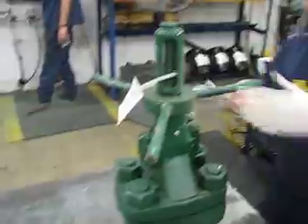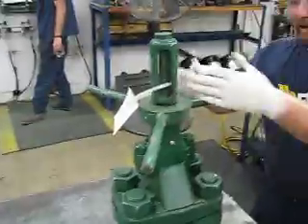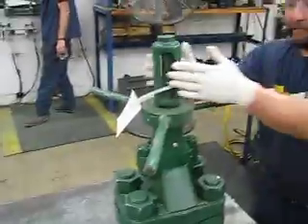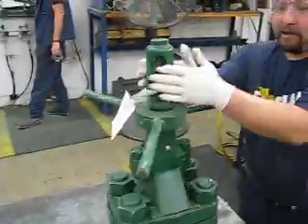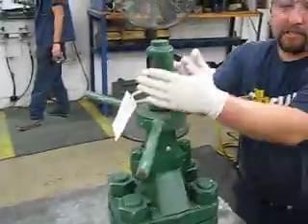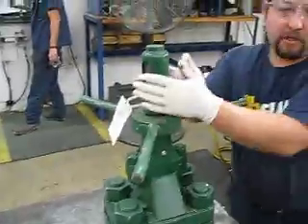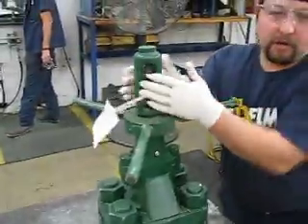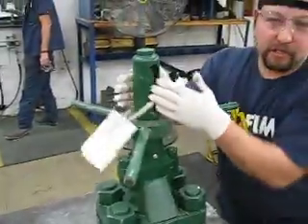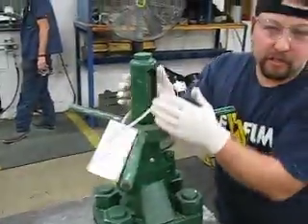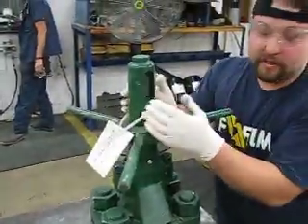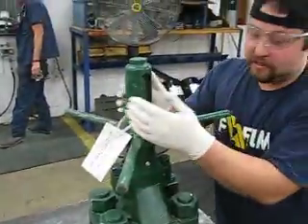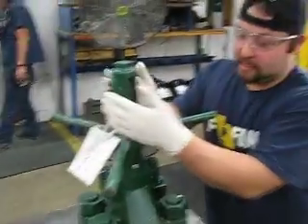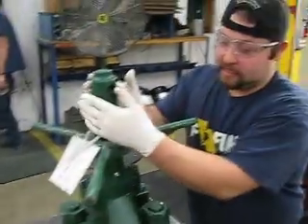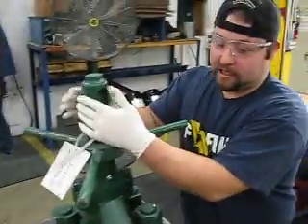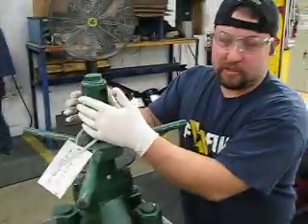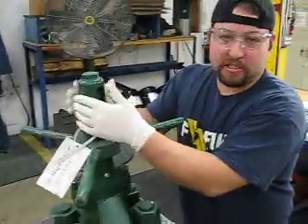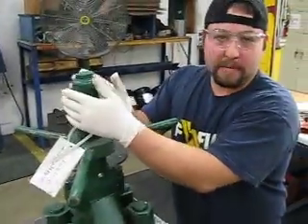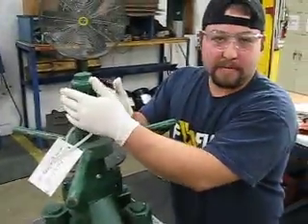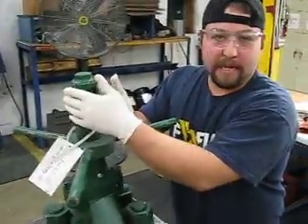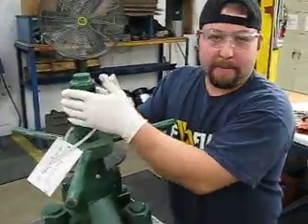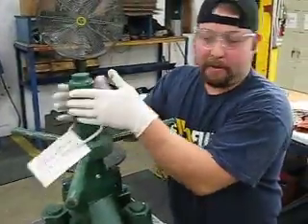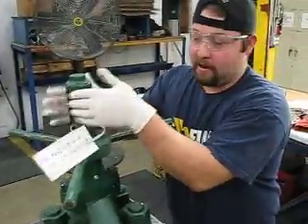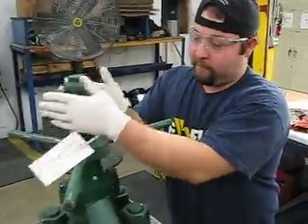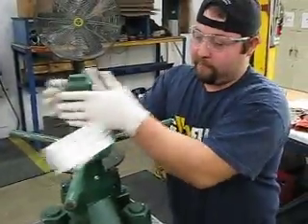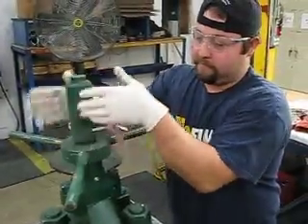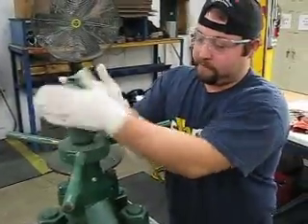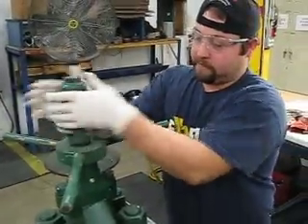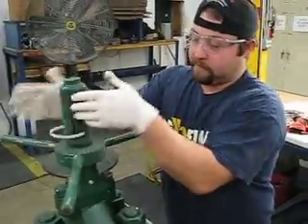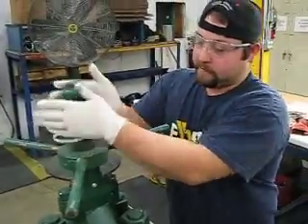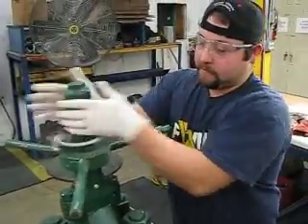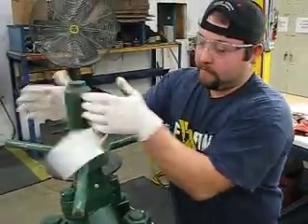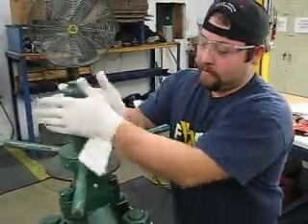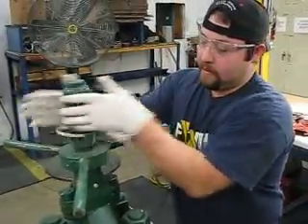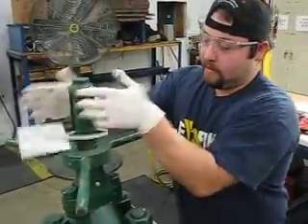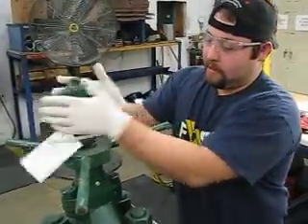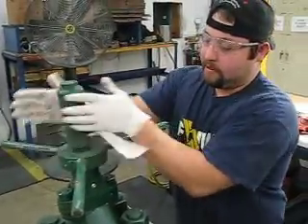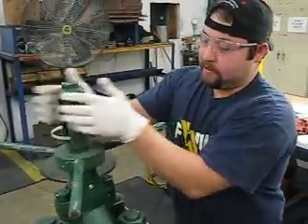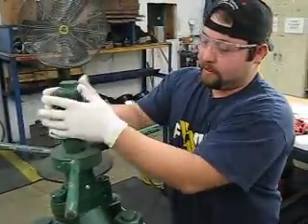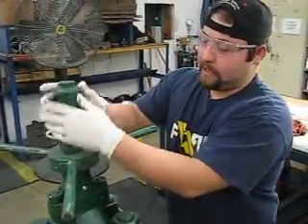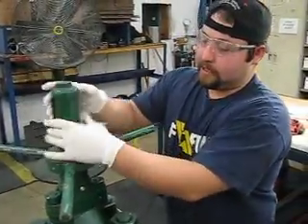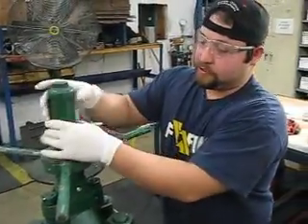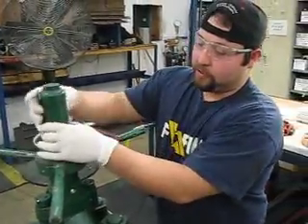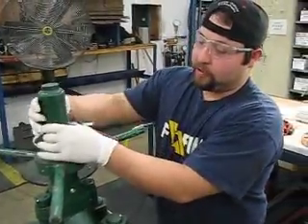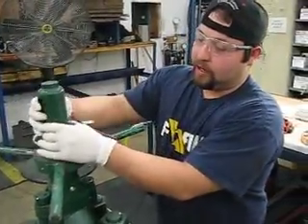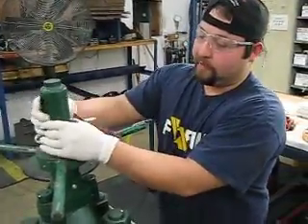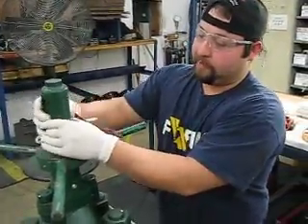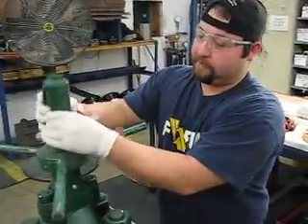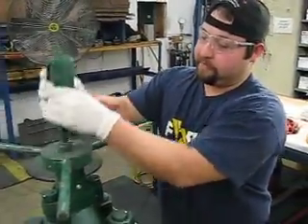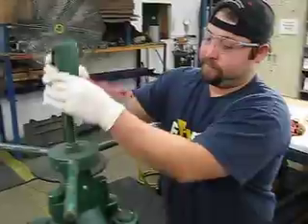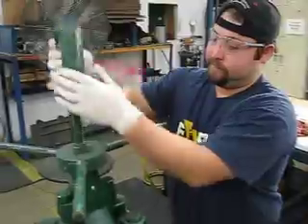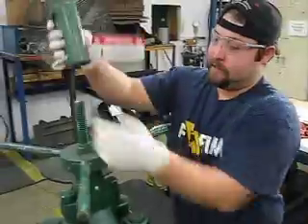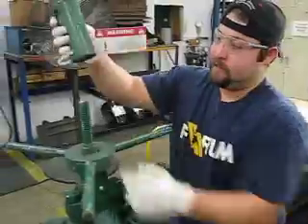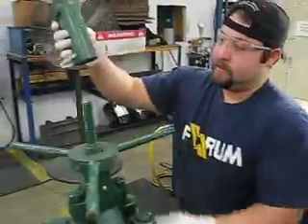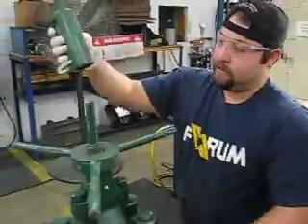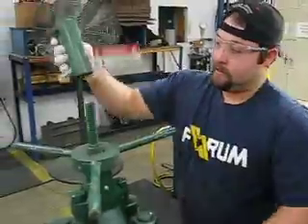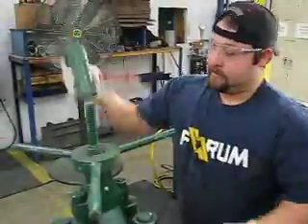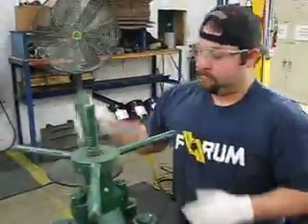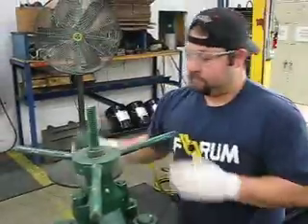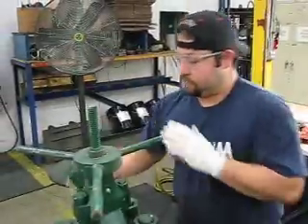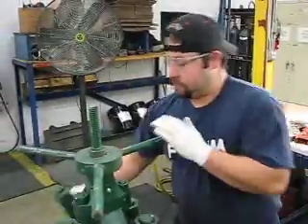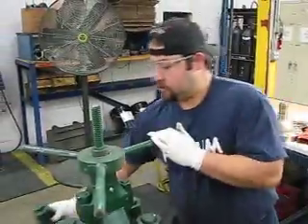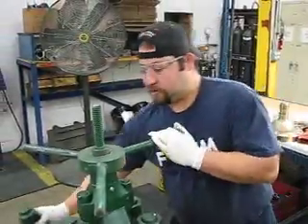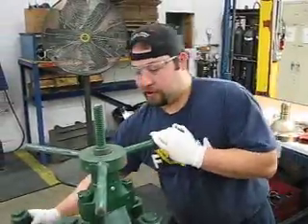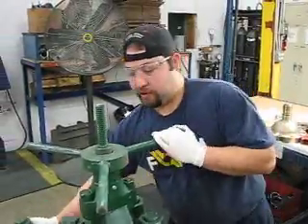First thing you want to do is take your standard cap off — screw it off. Tube.